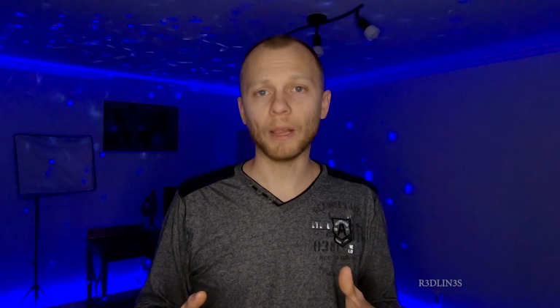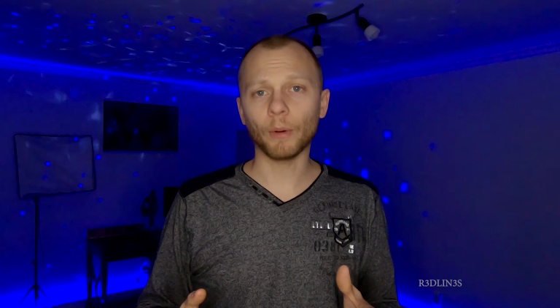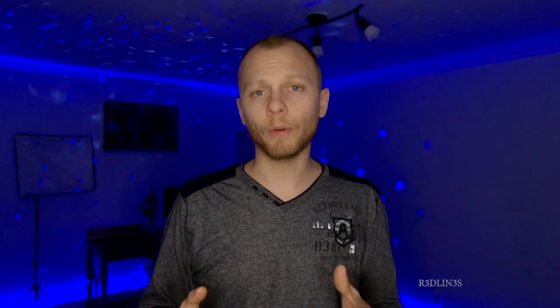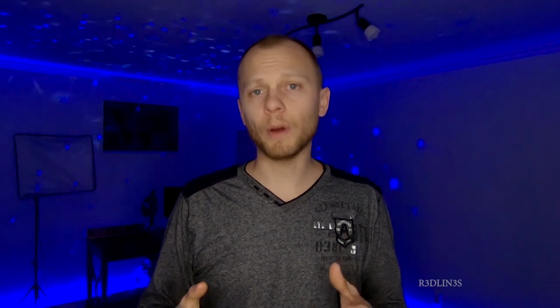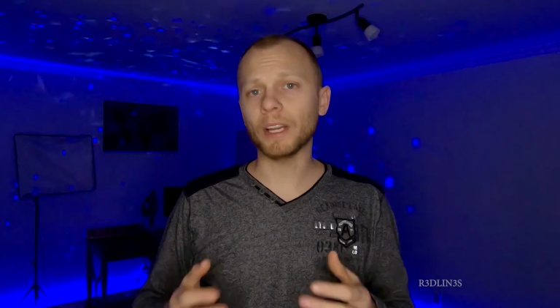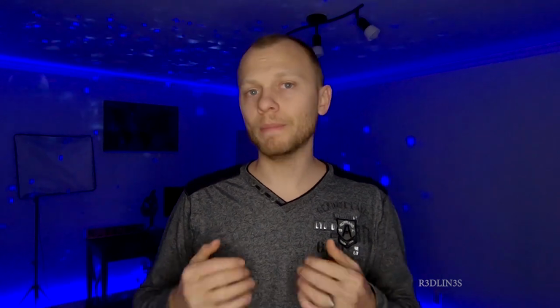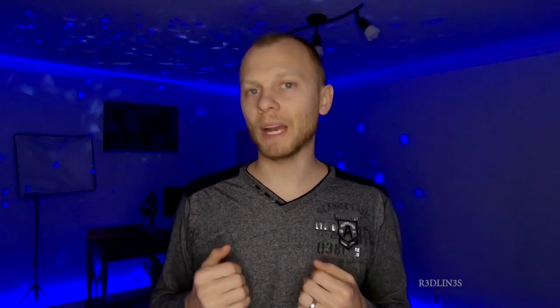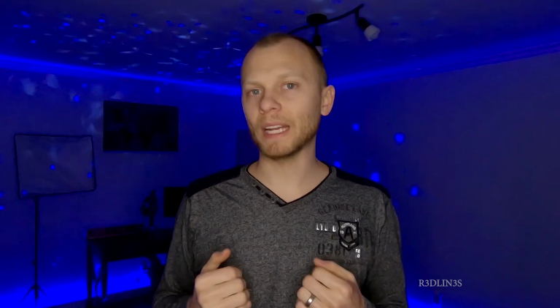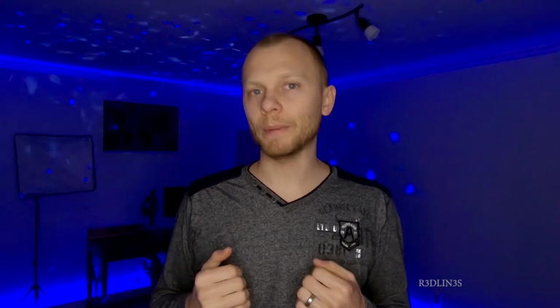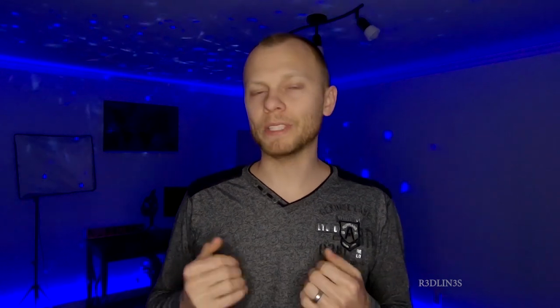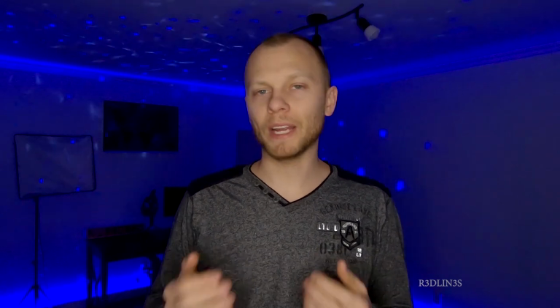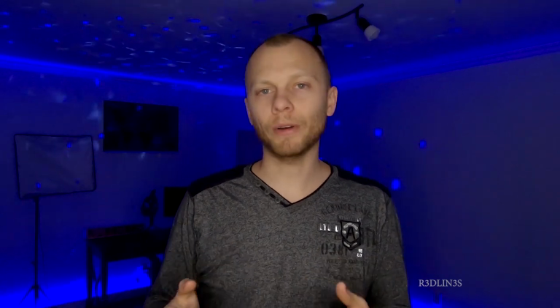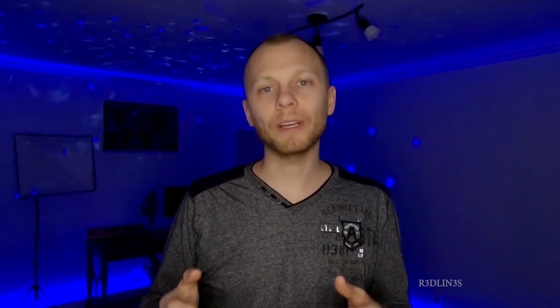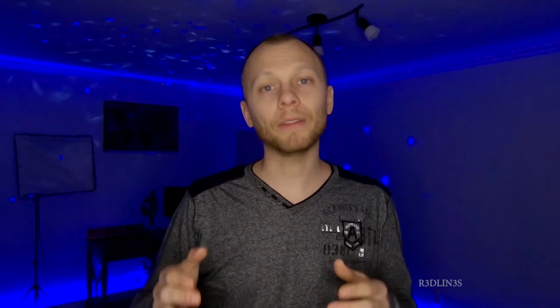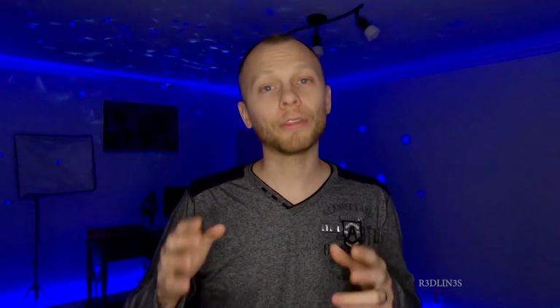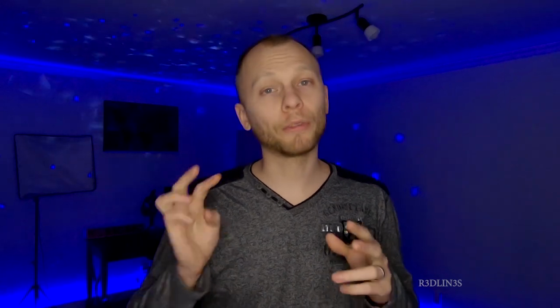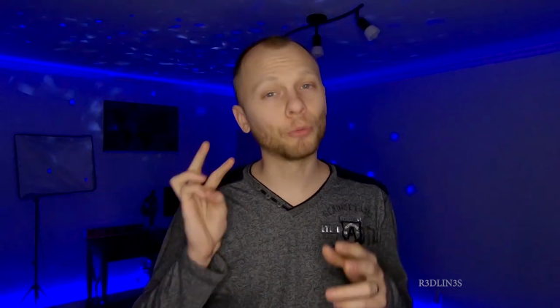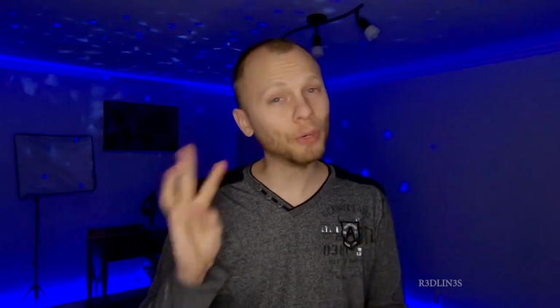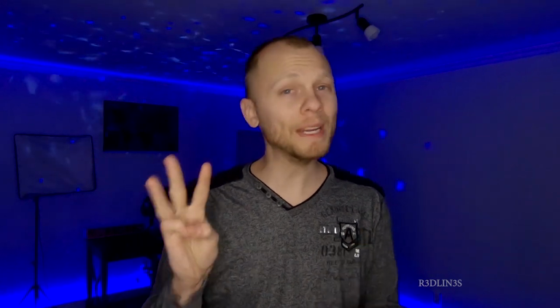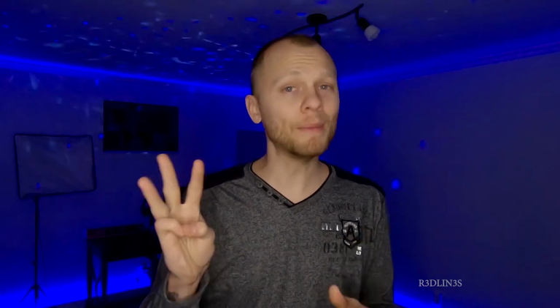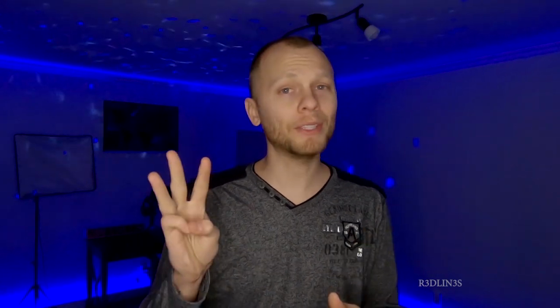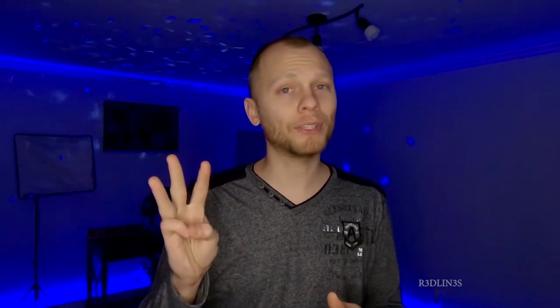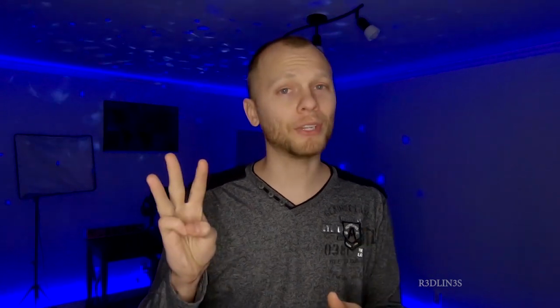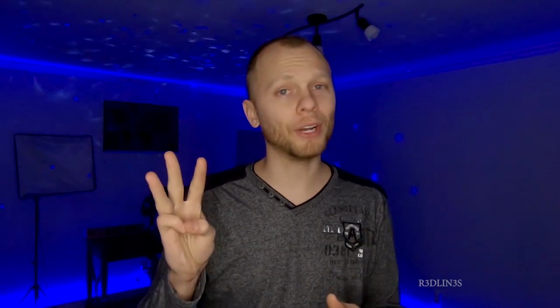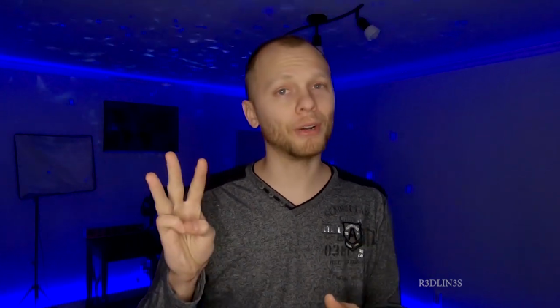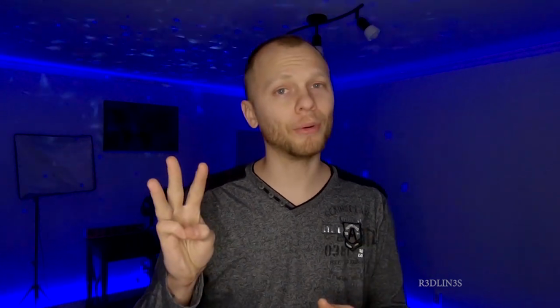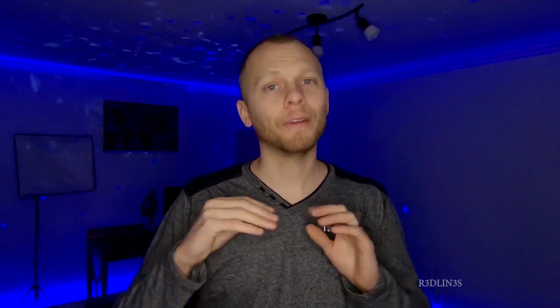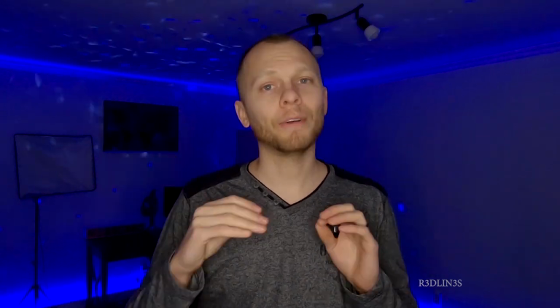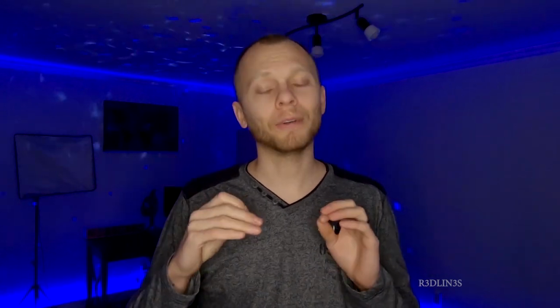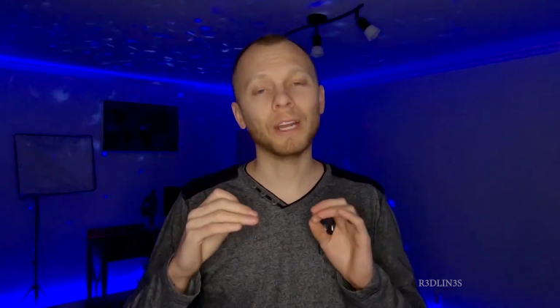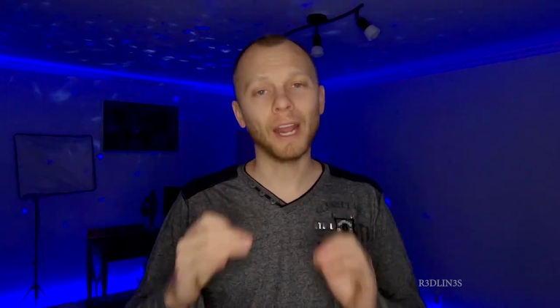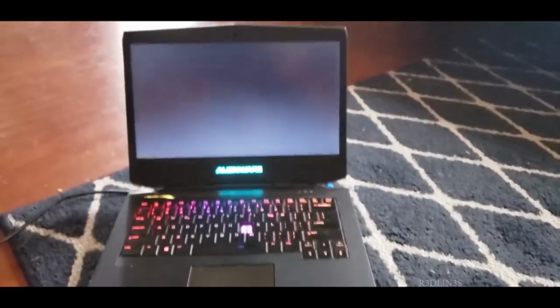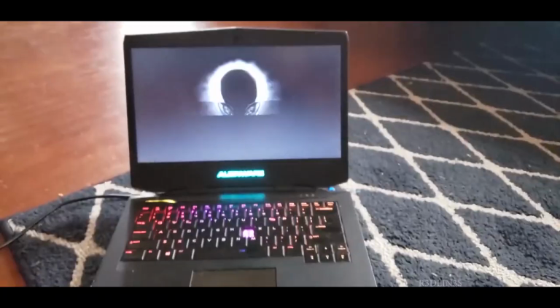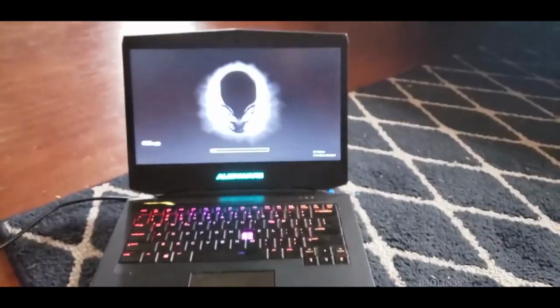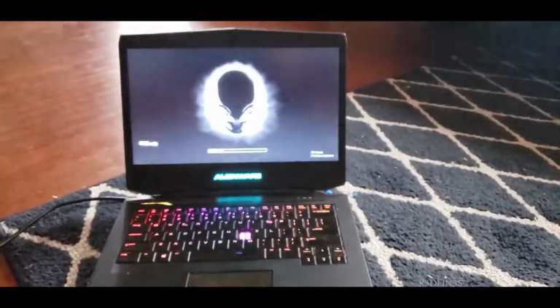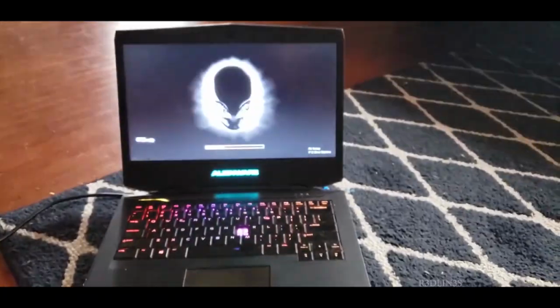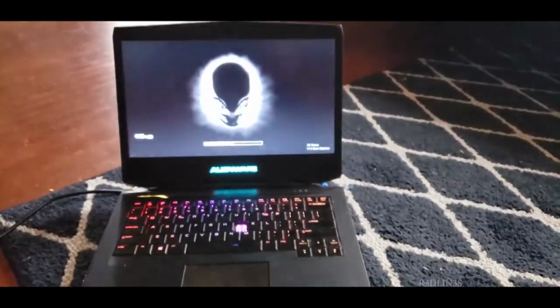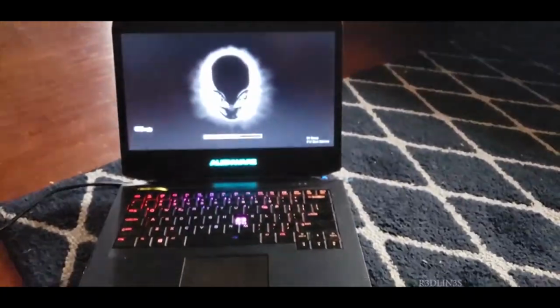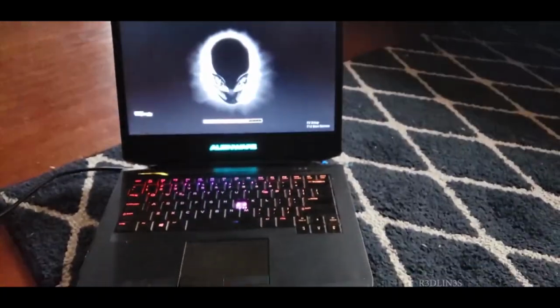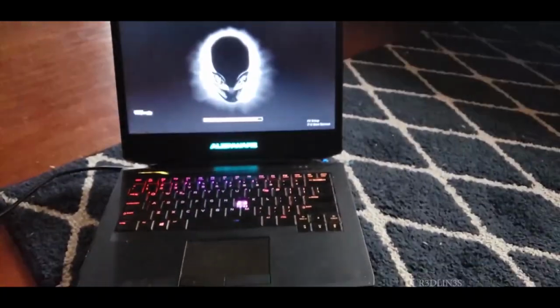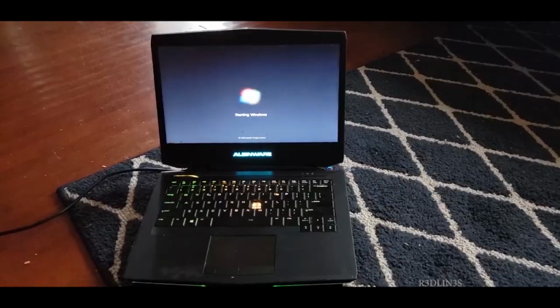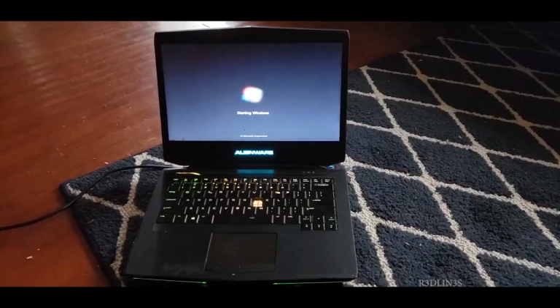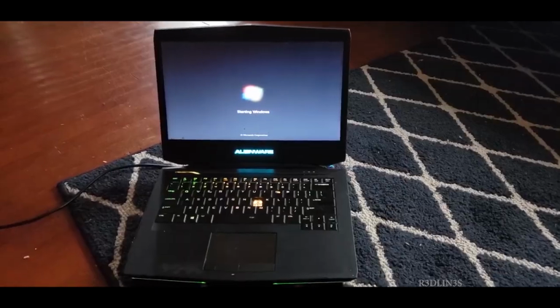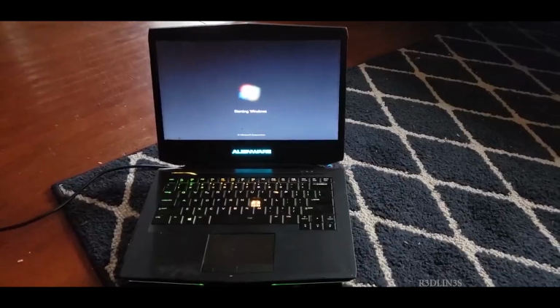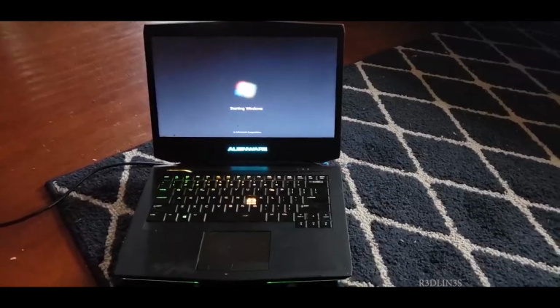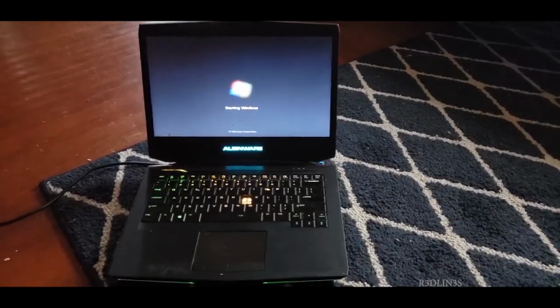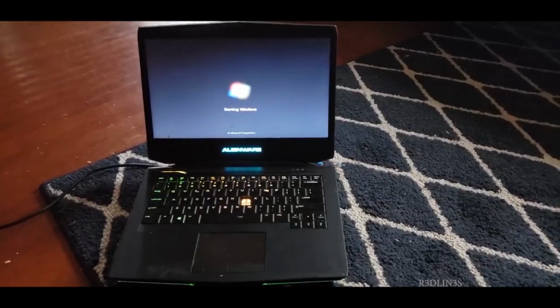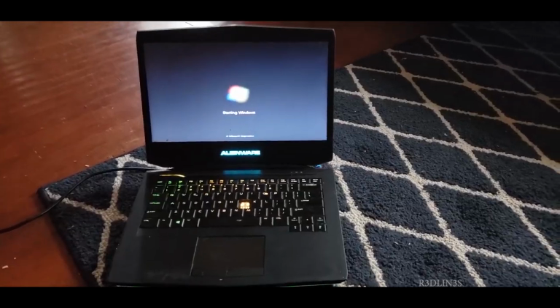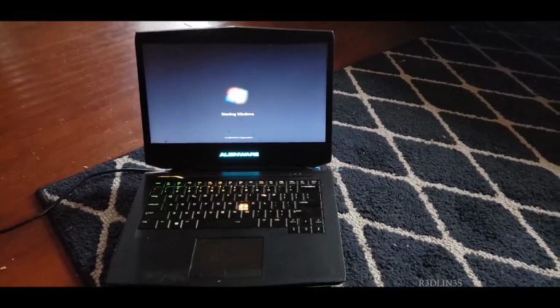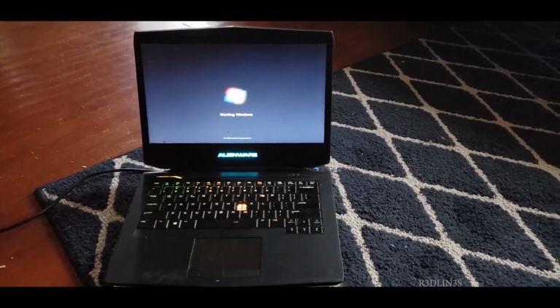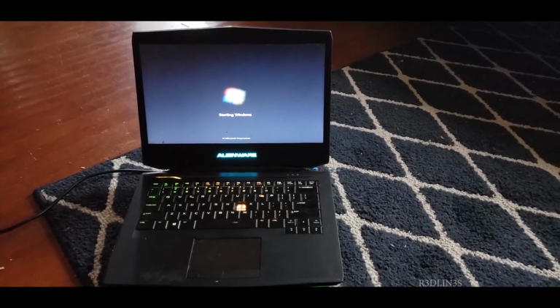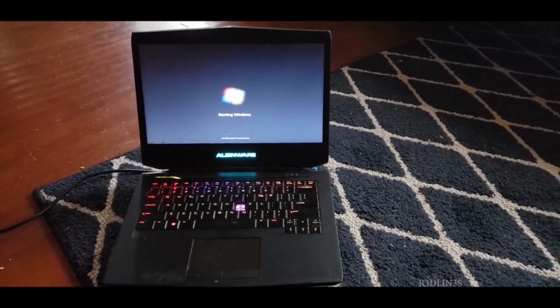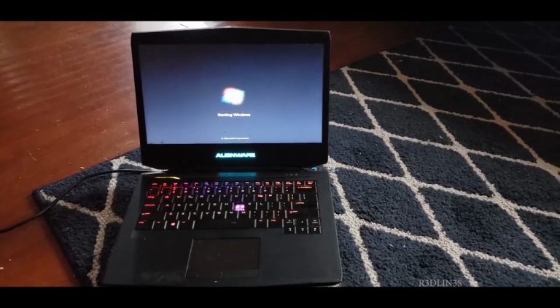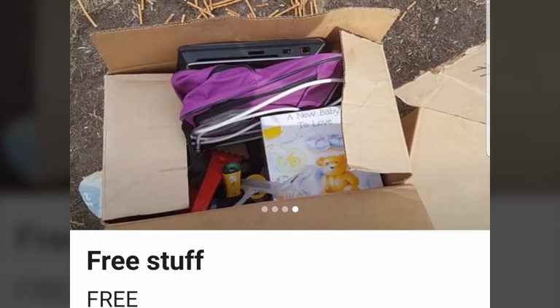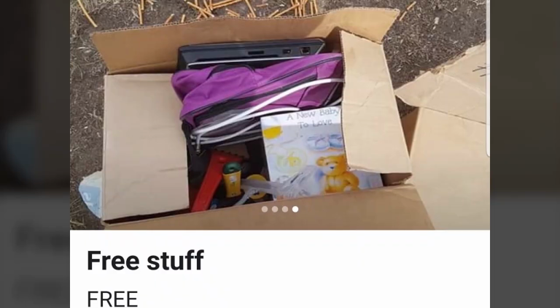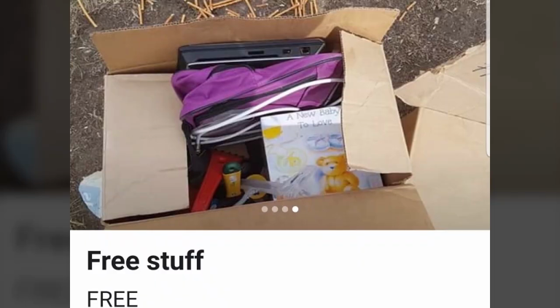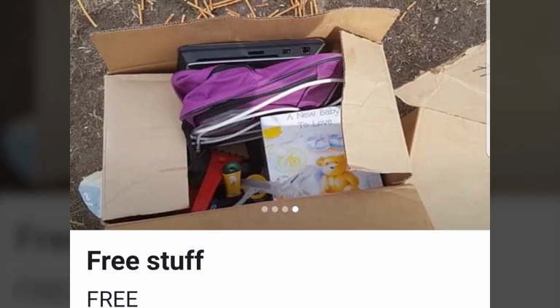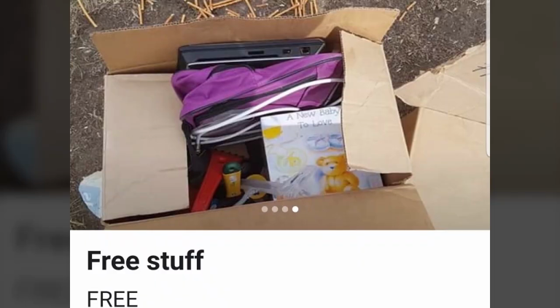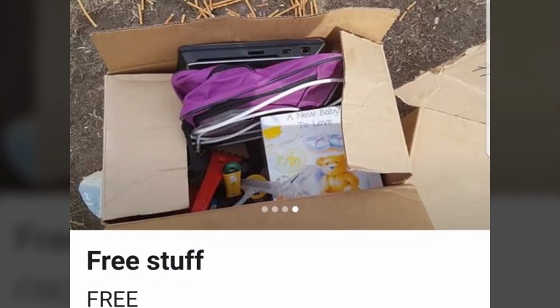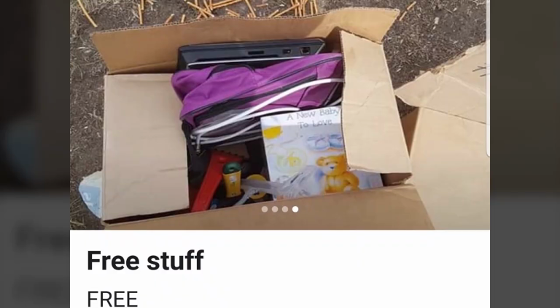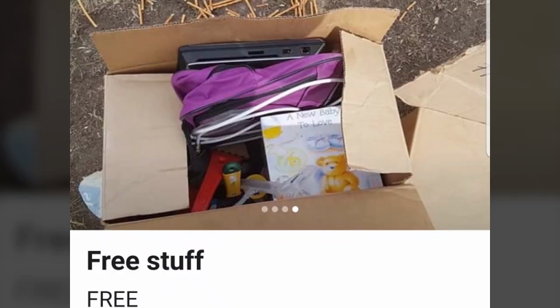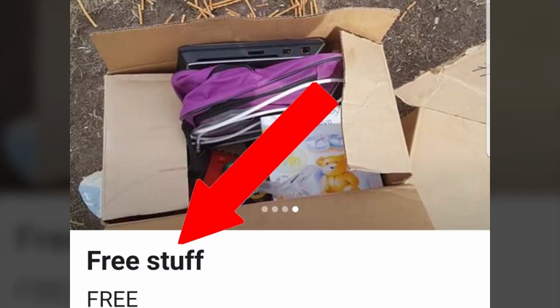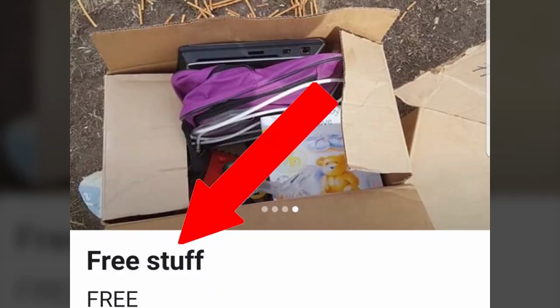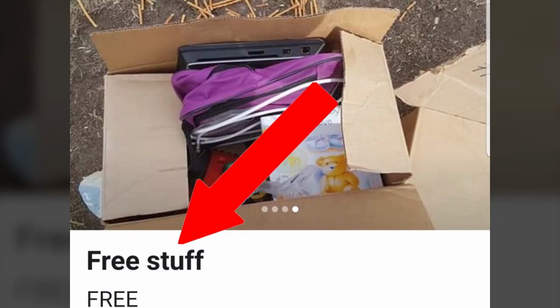Hello everybody, my name is Aaron and three months ago I found an Alienware laptop in a box on the side of the road labeled free.